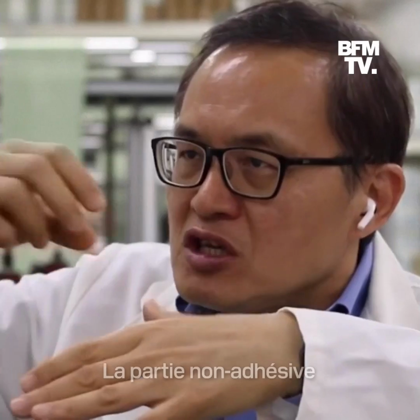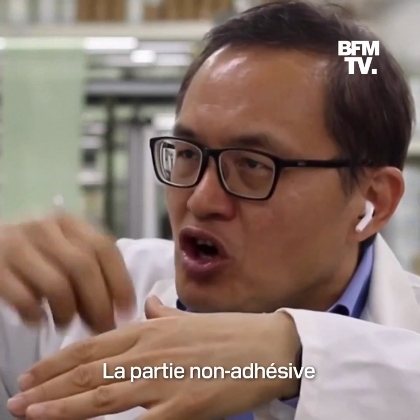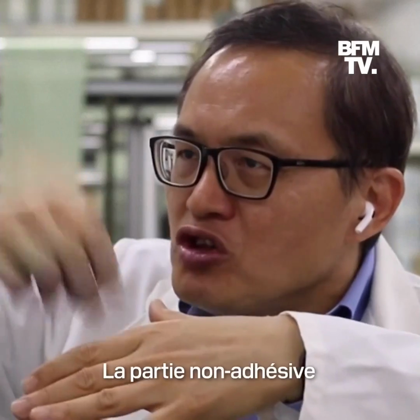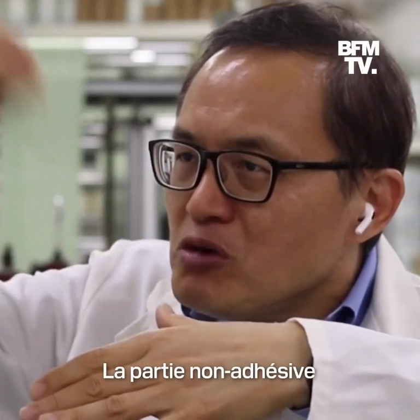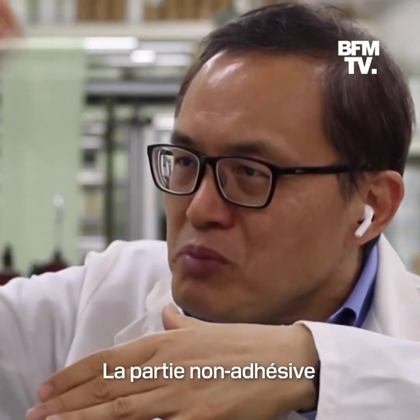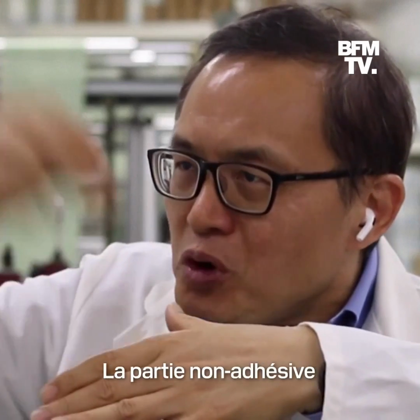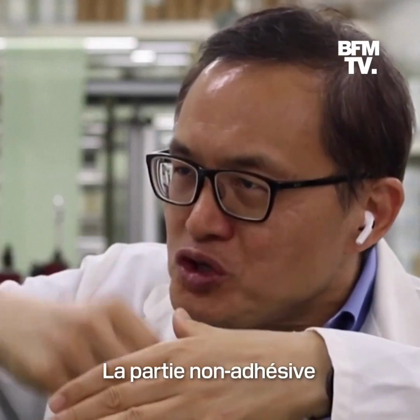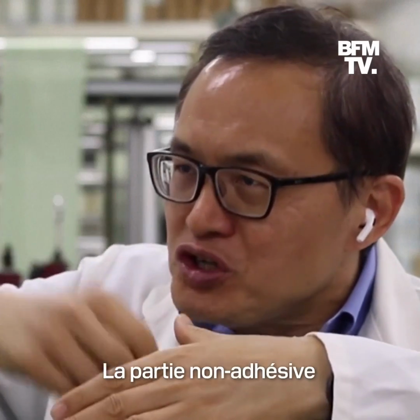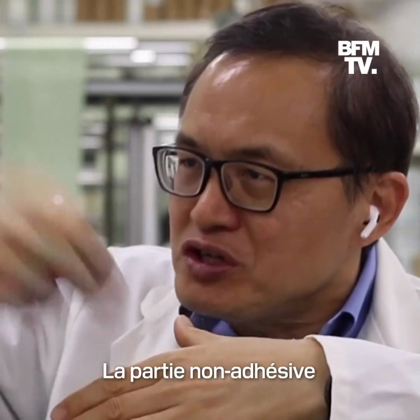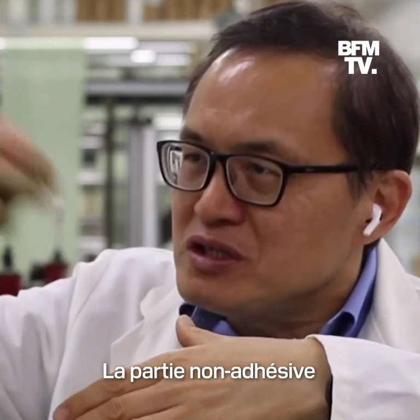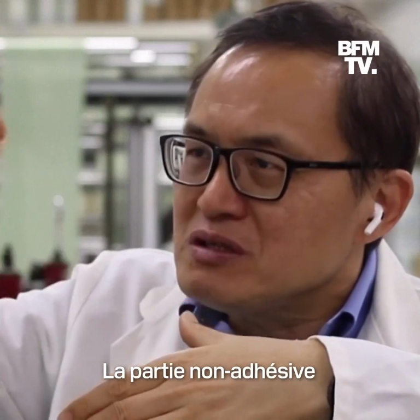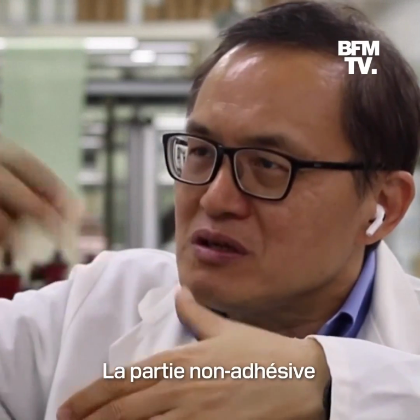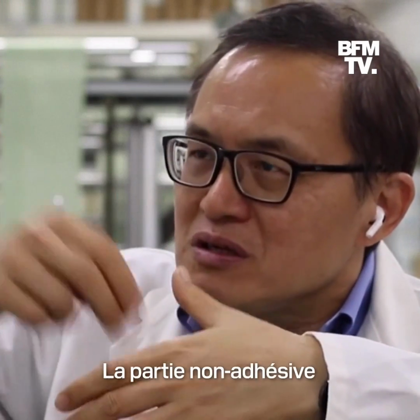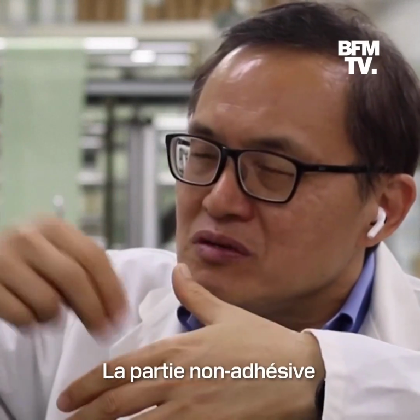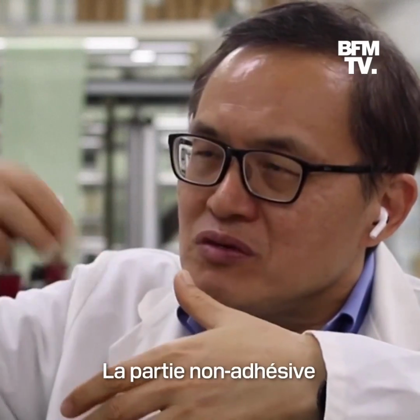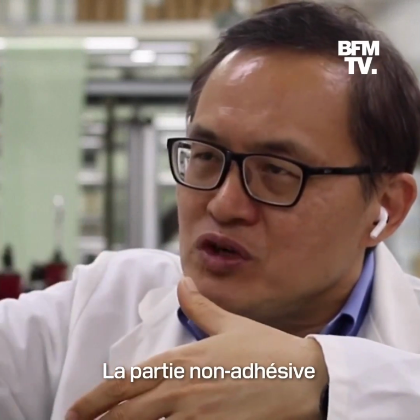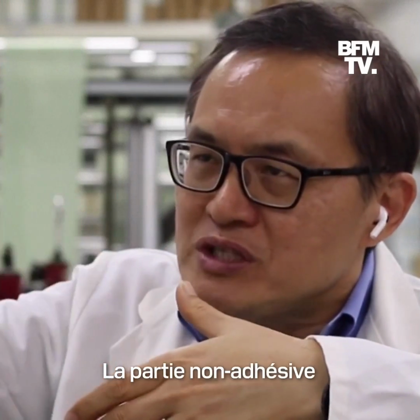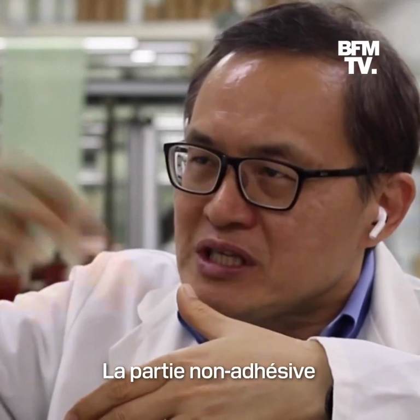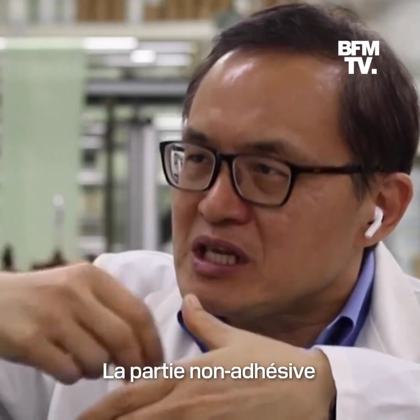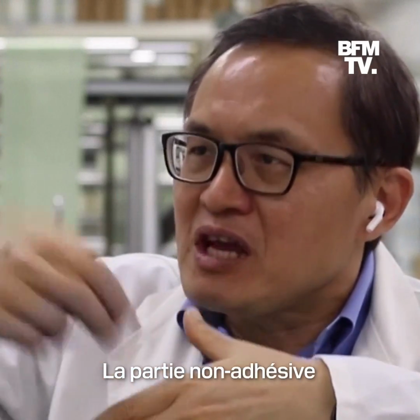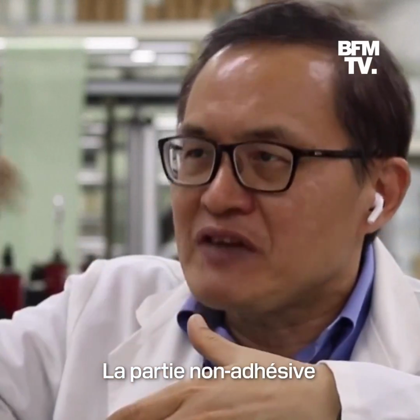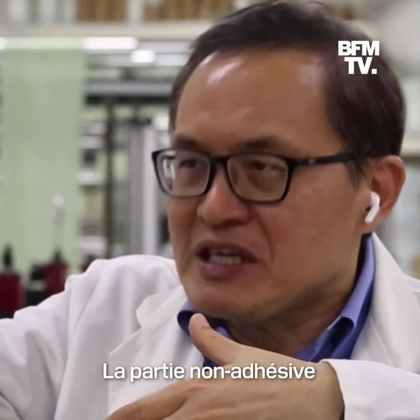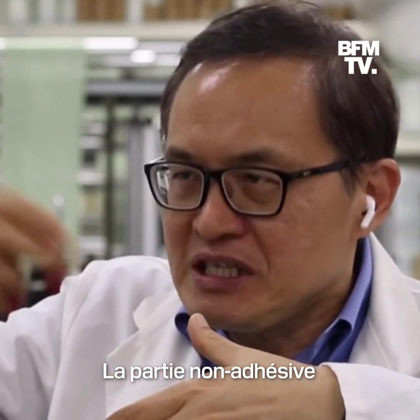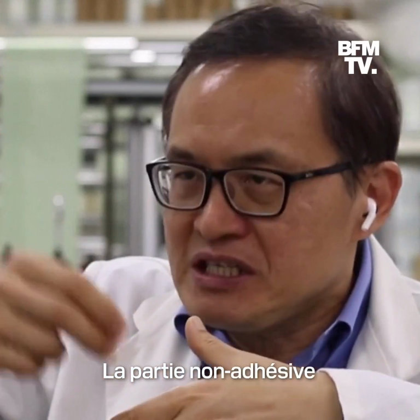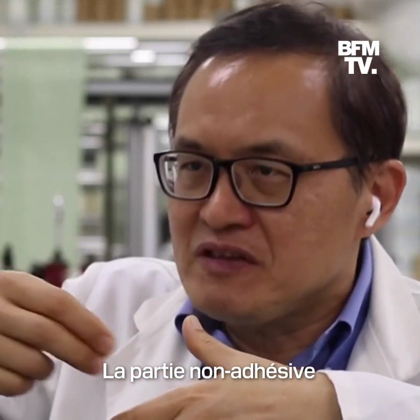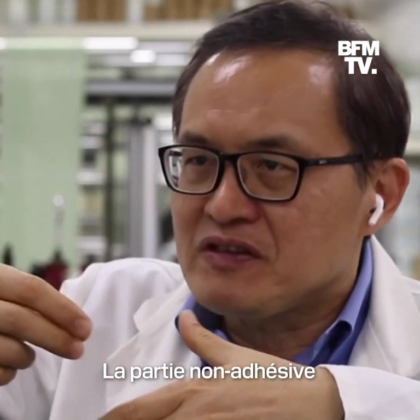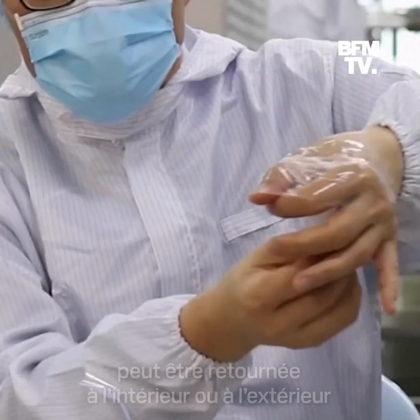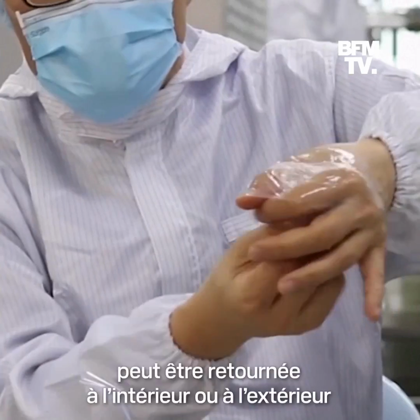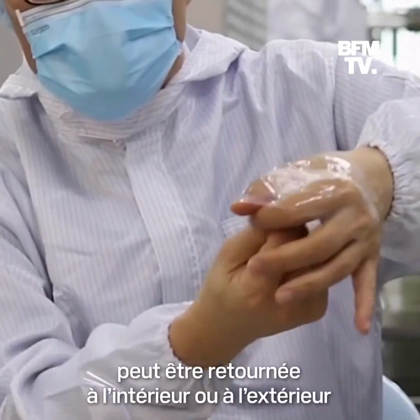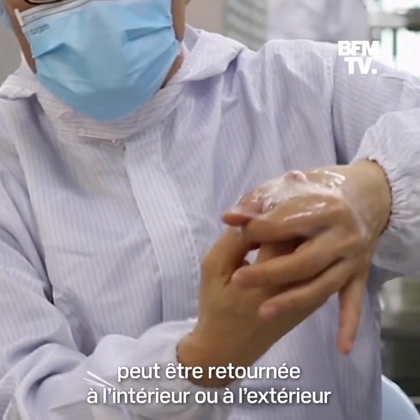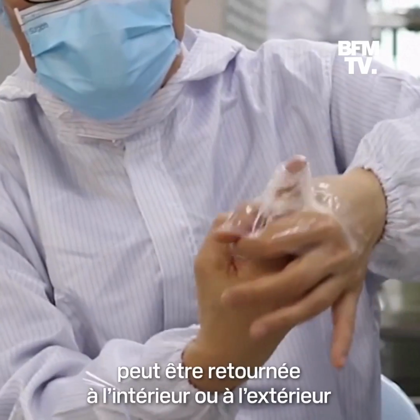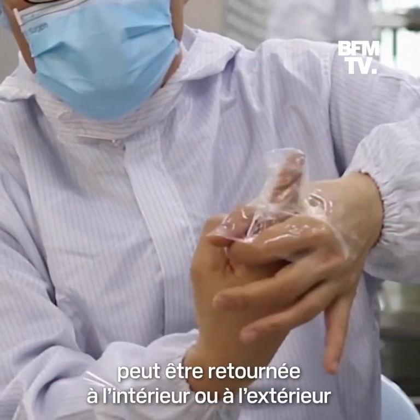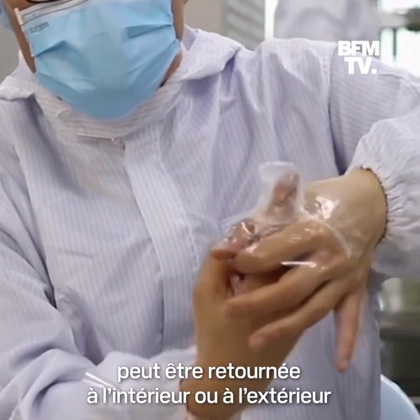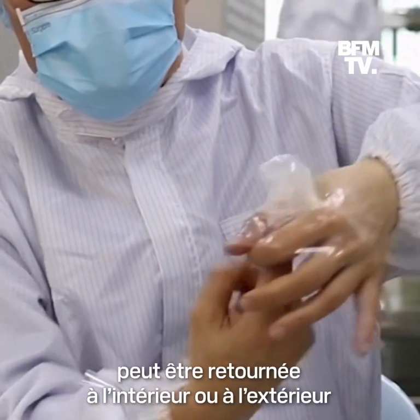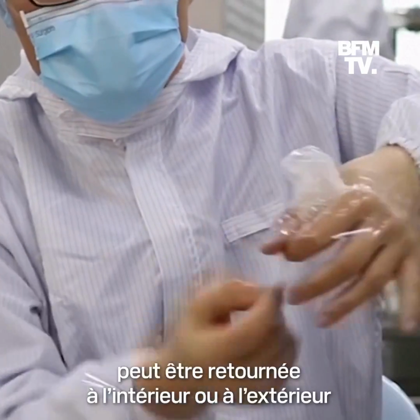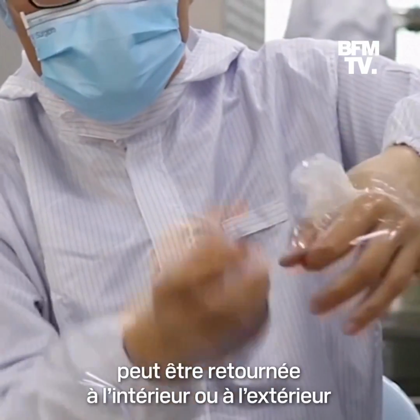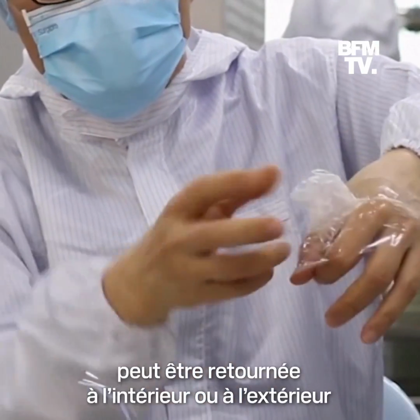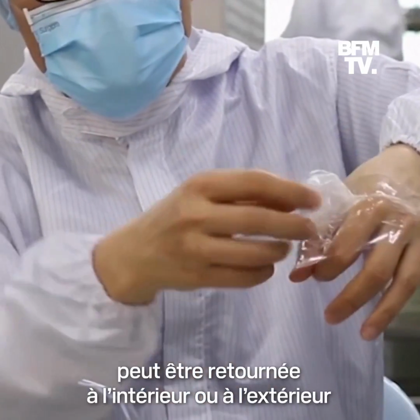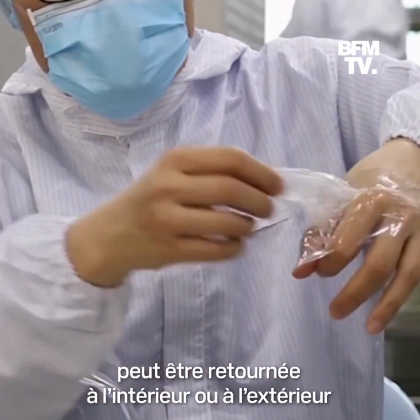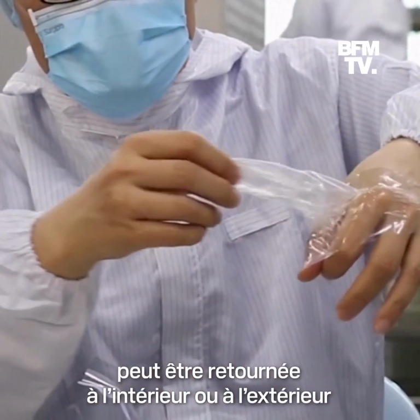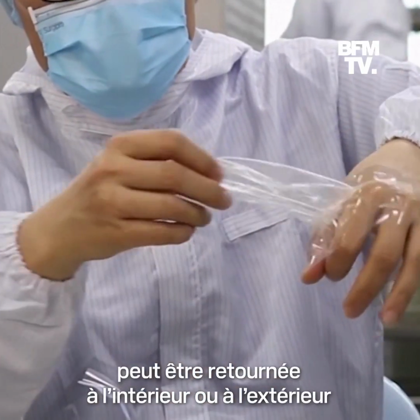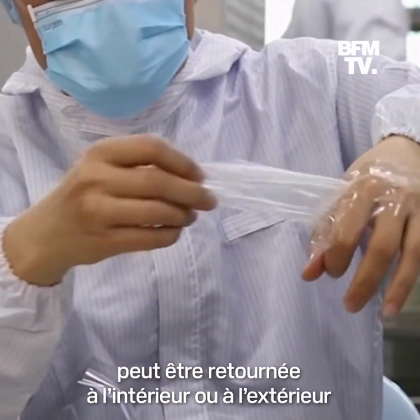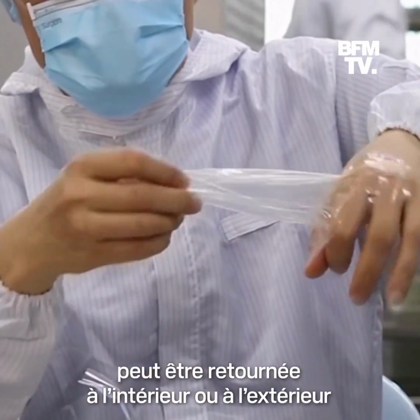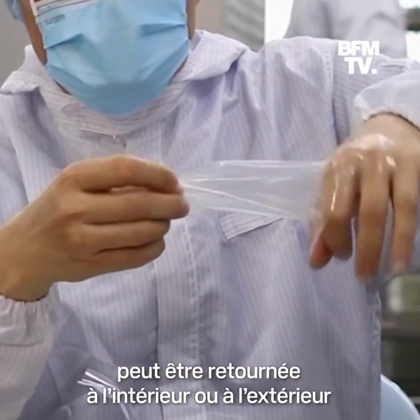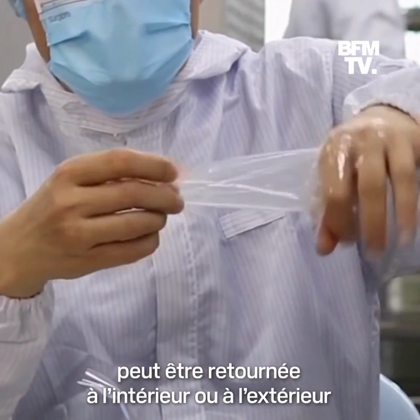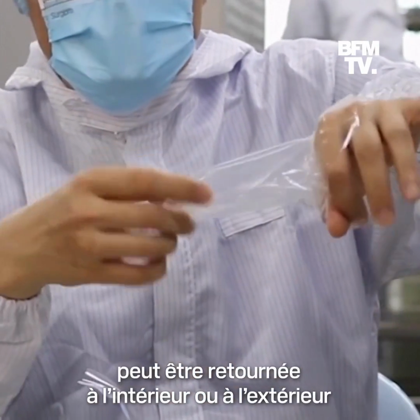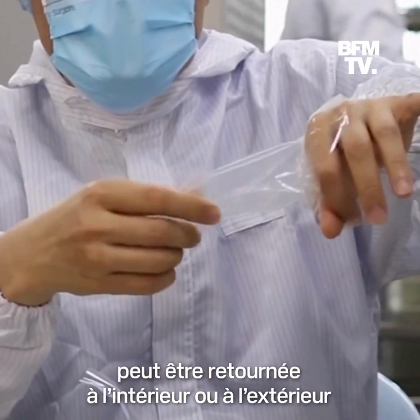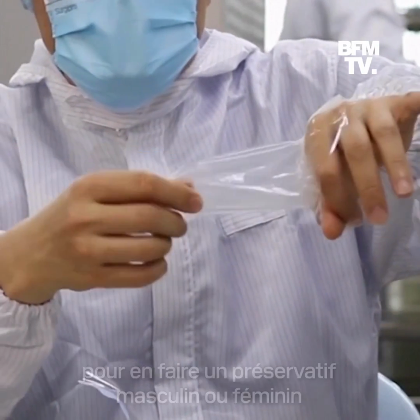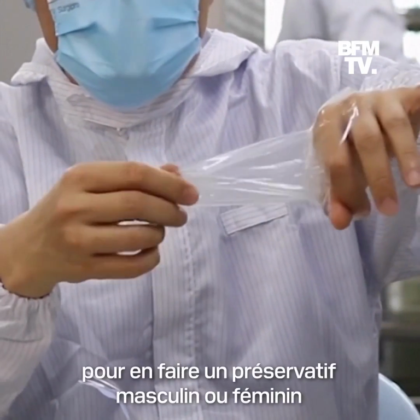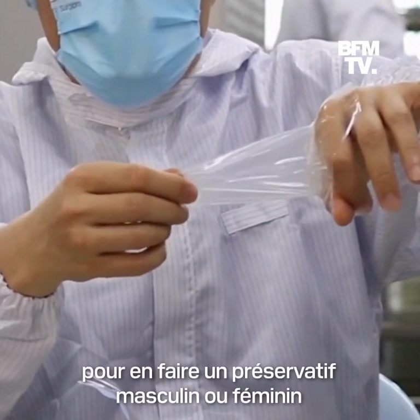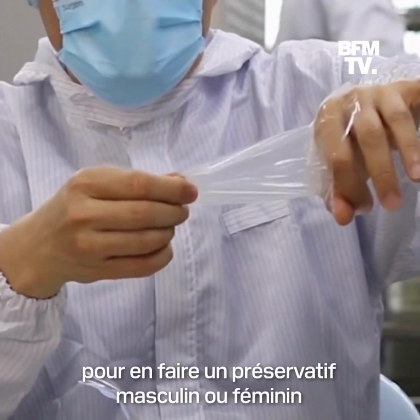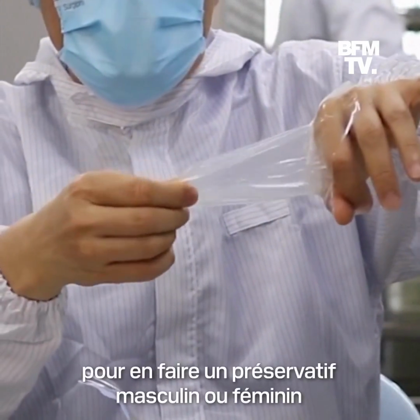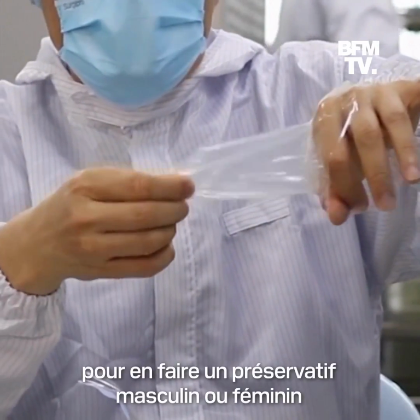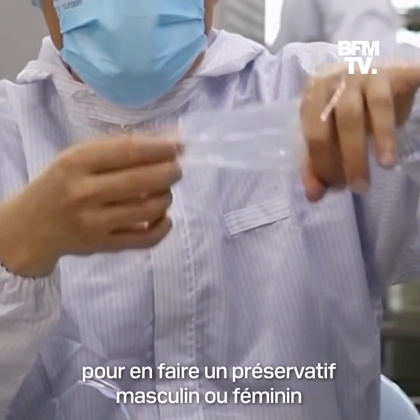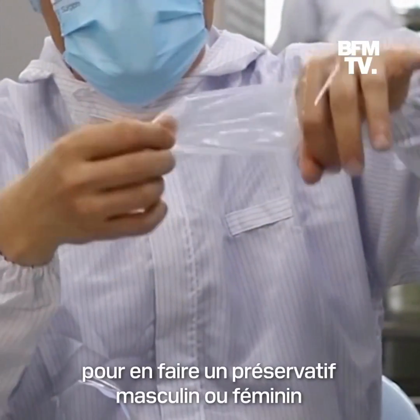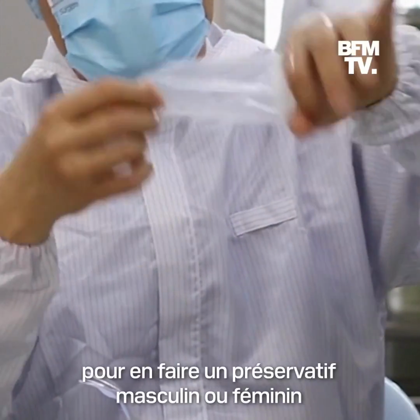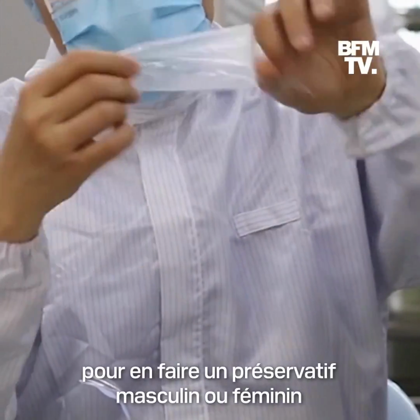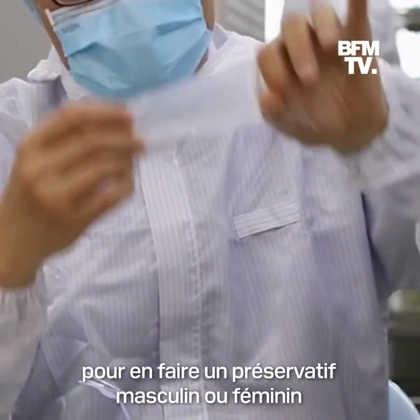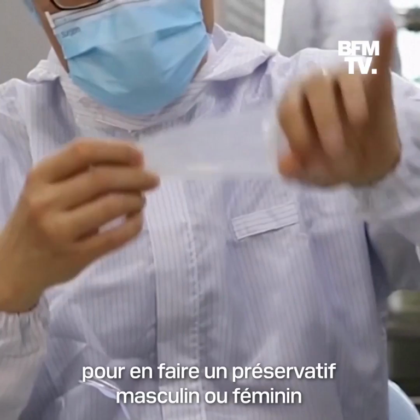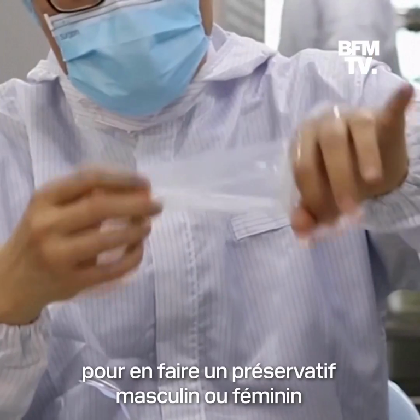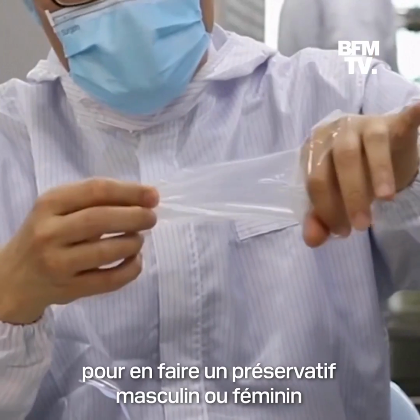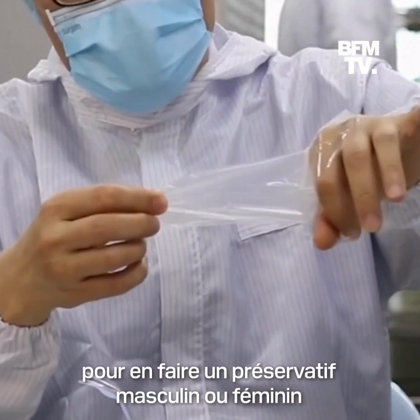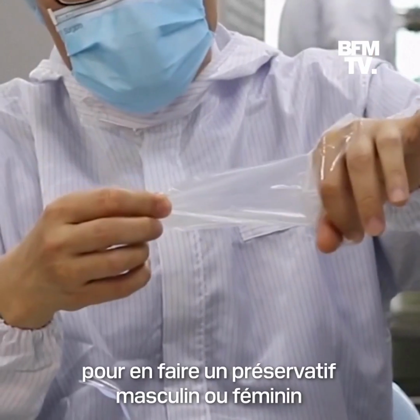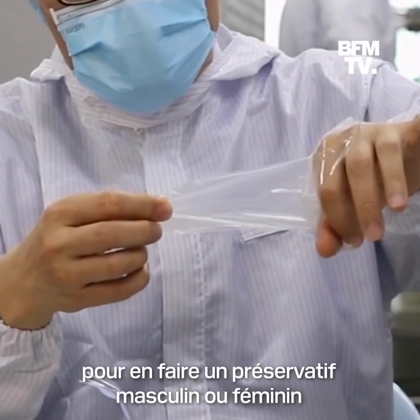The condom motion, which doesn't have adhesive, can be stripped inside or out to make it either a male or female condom.